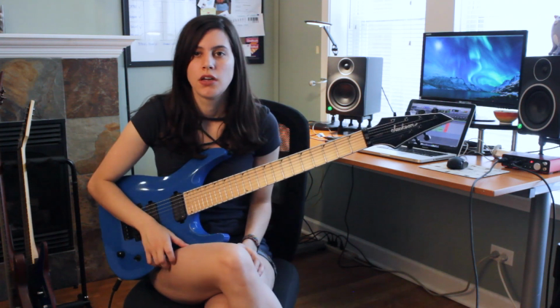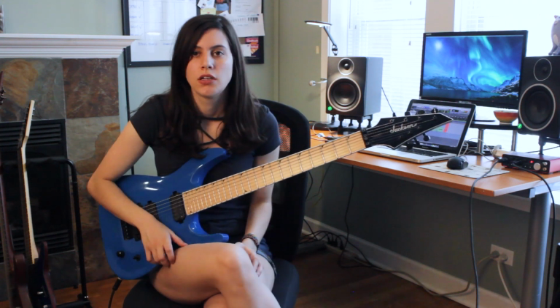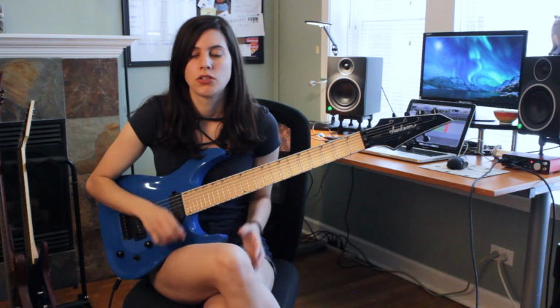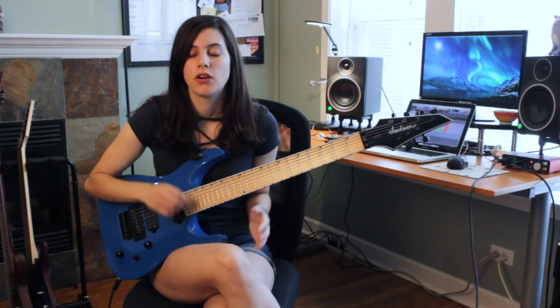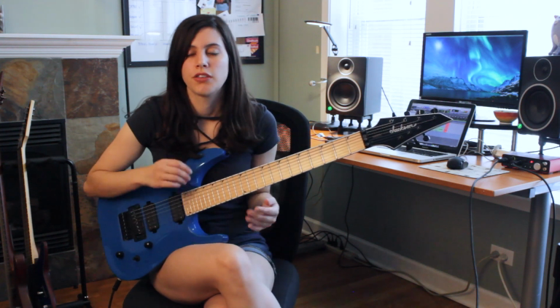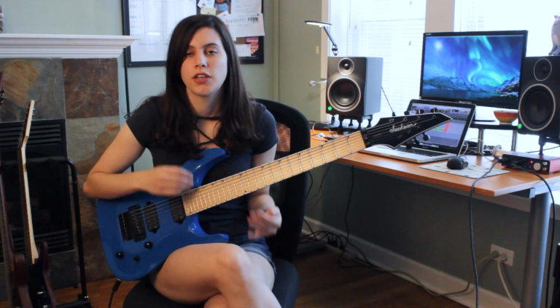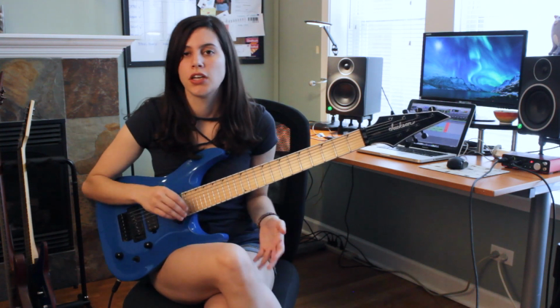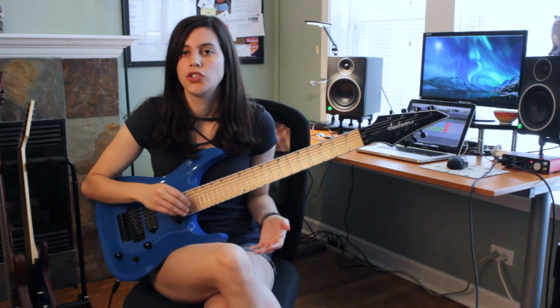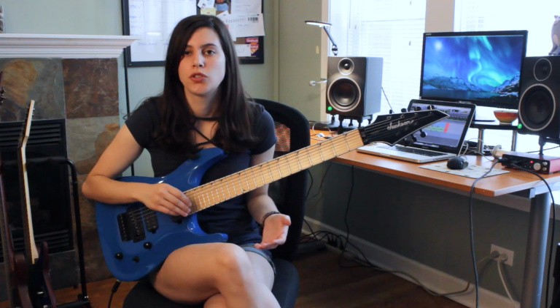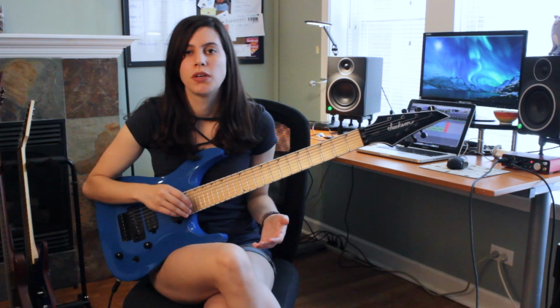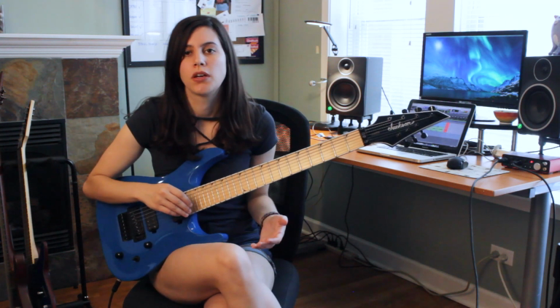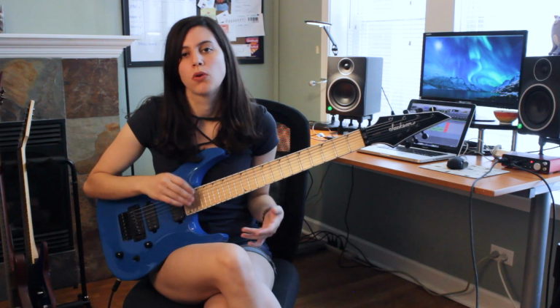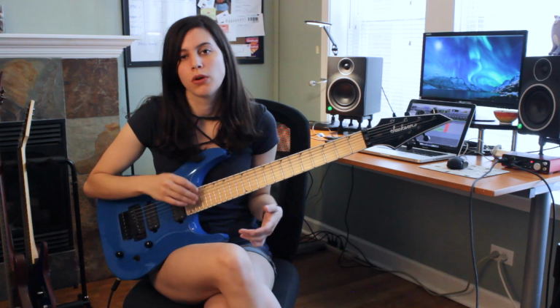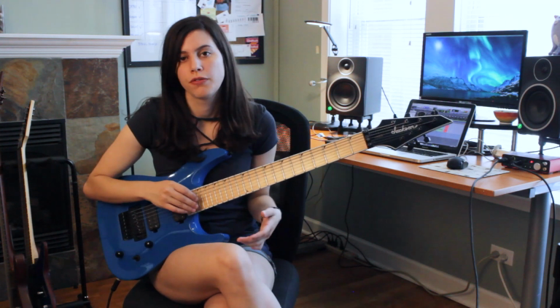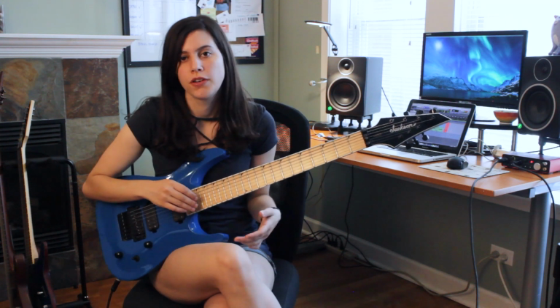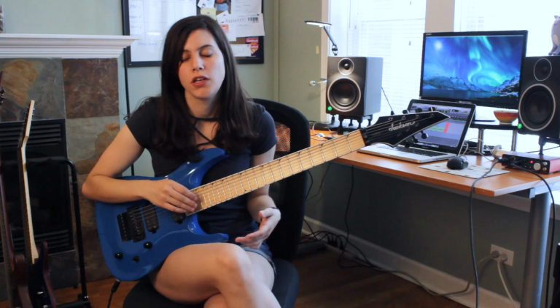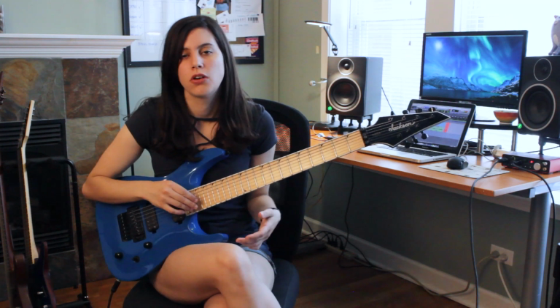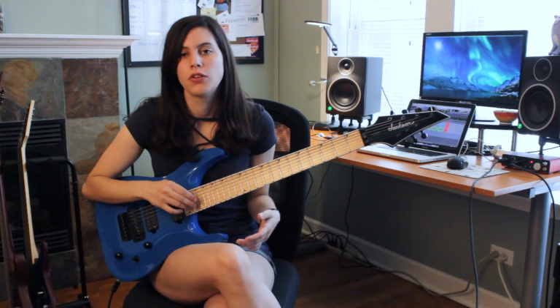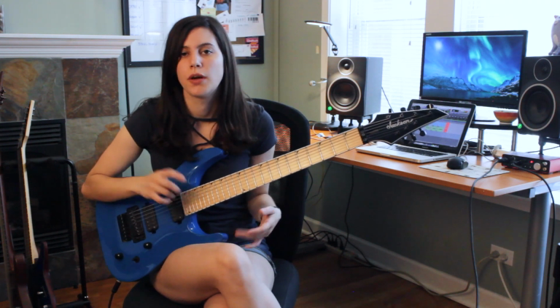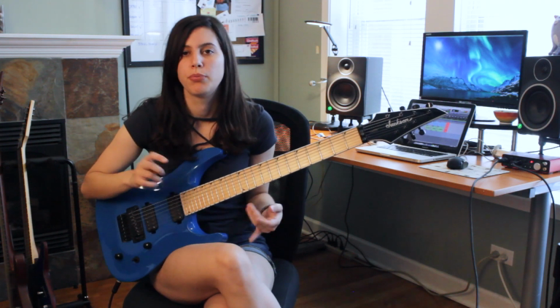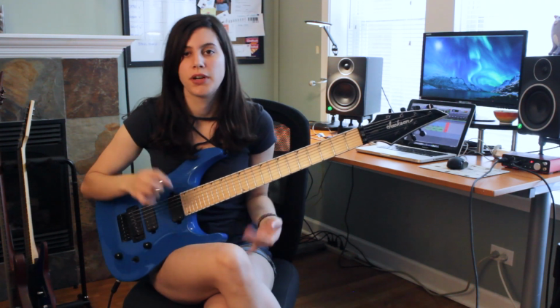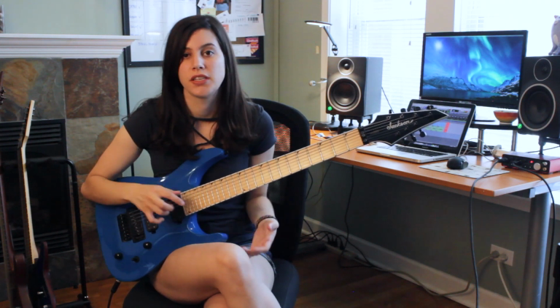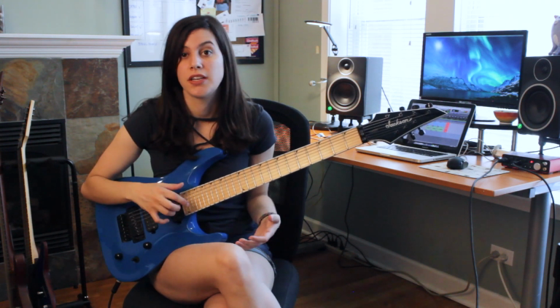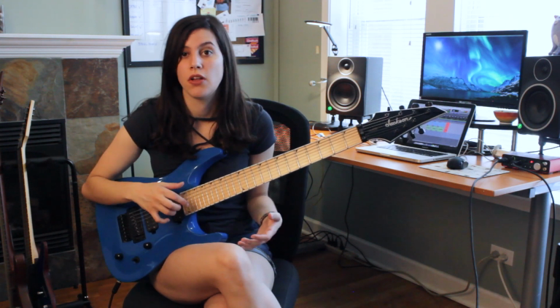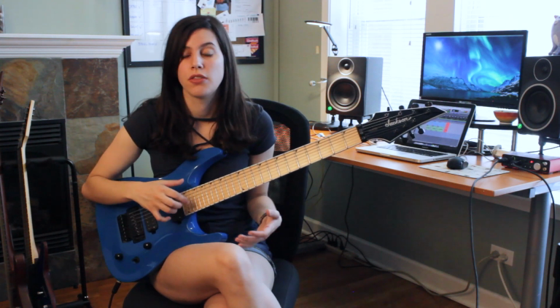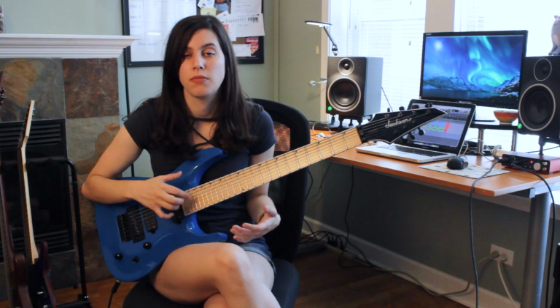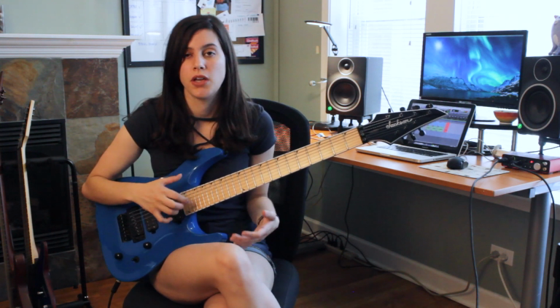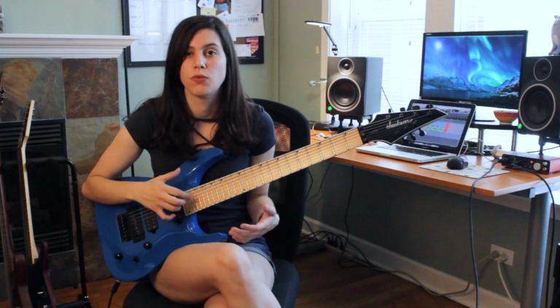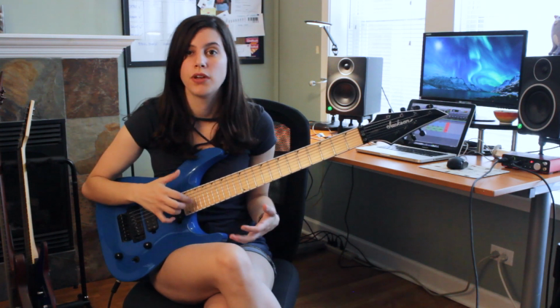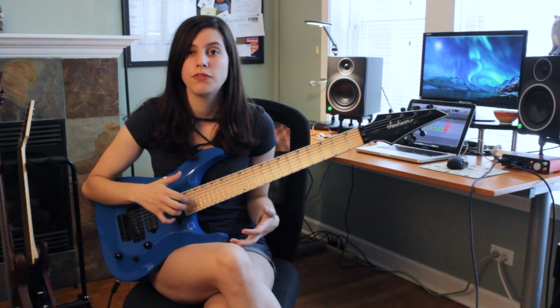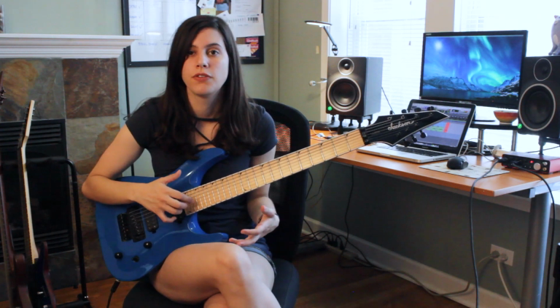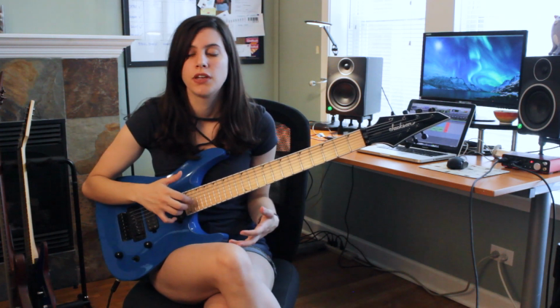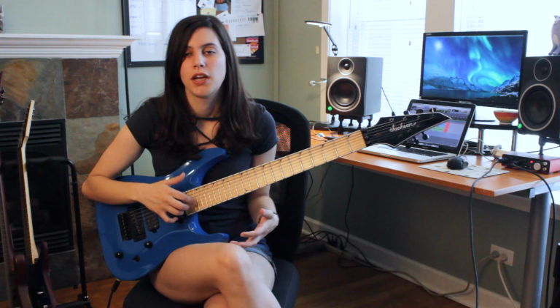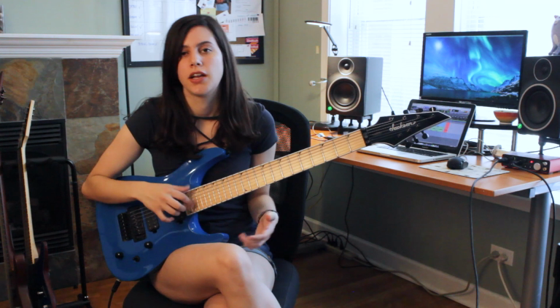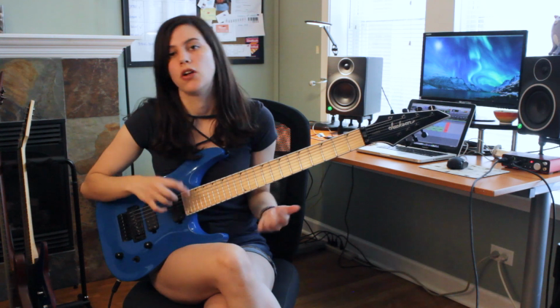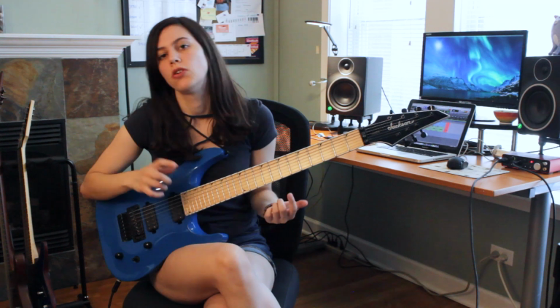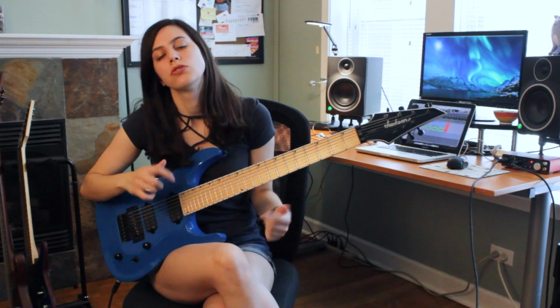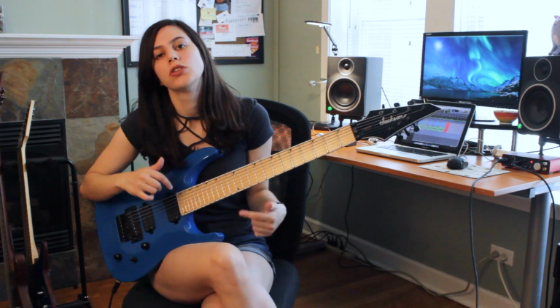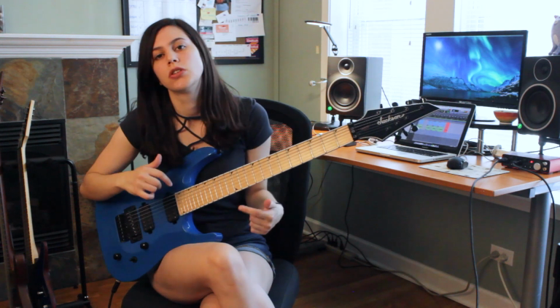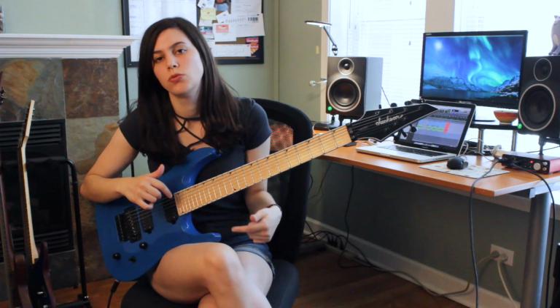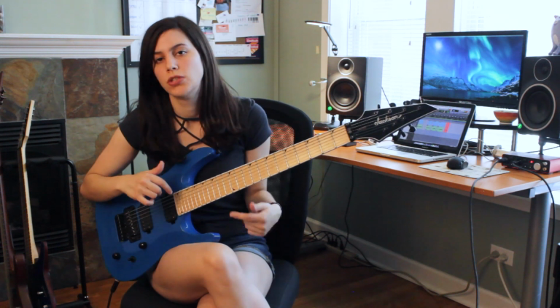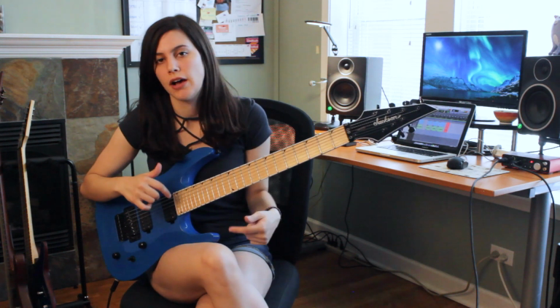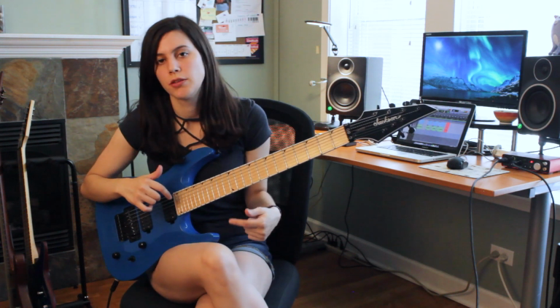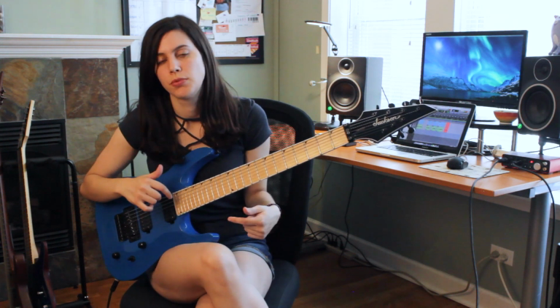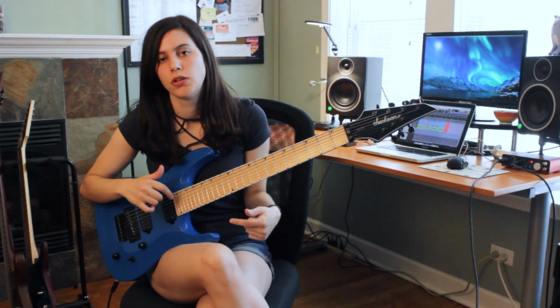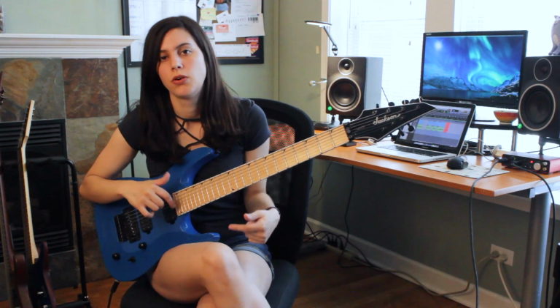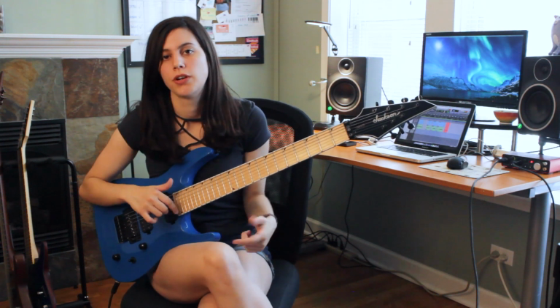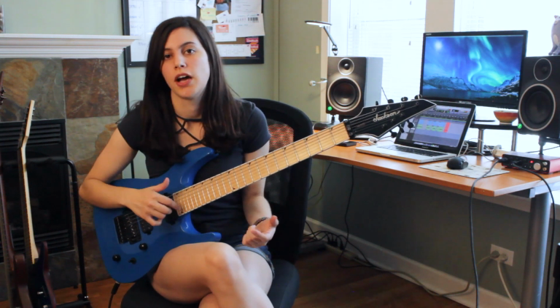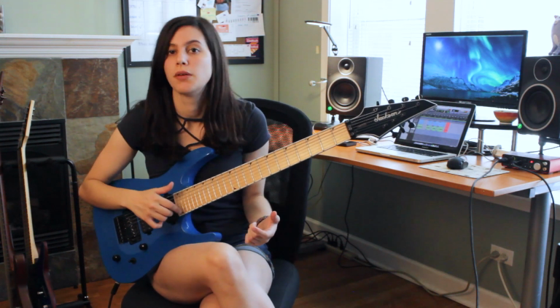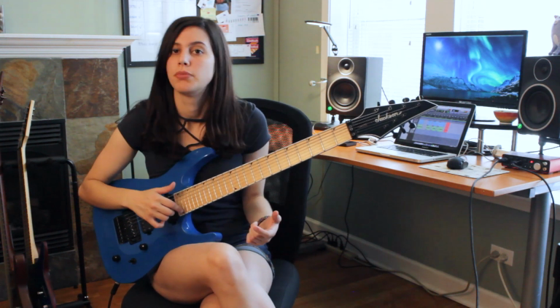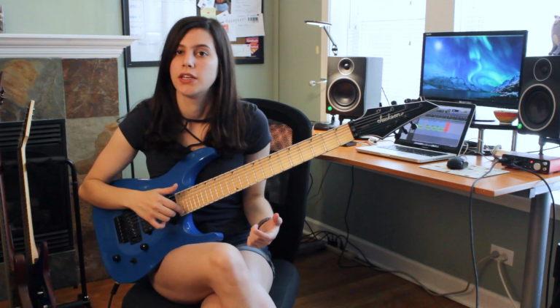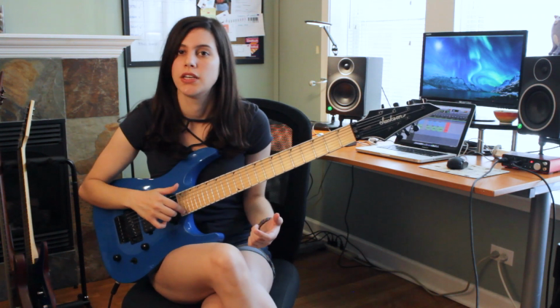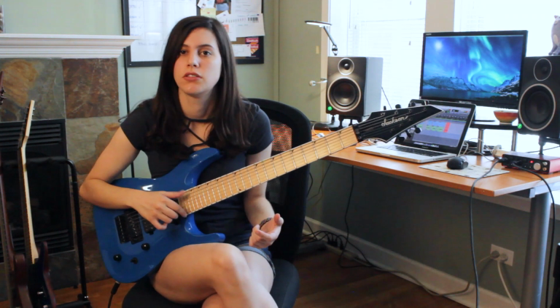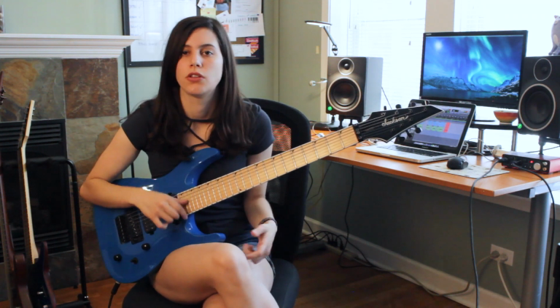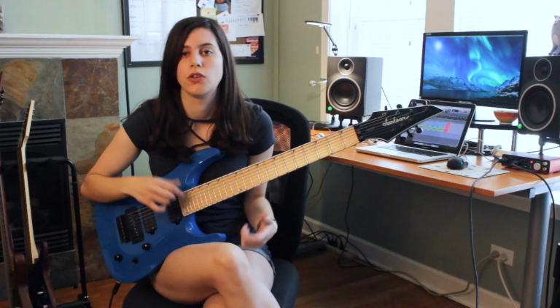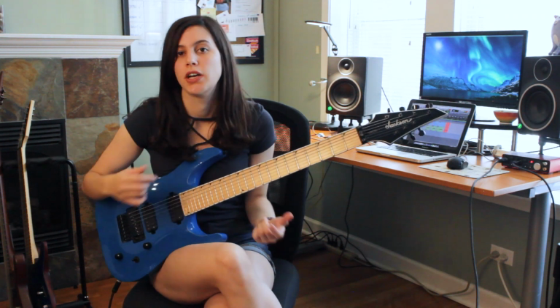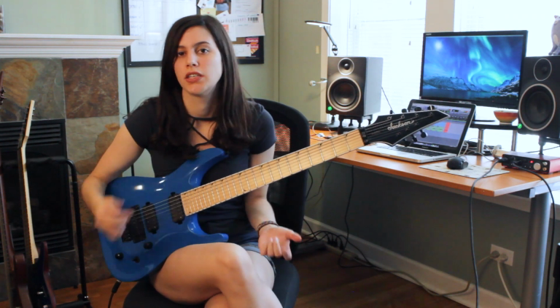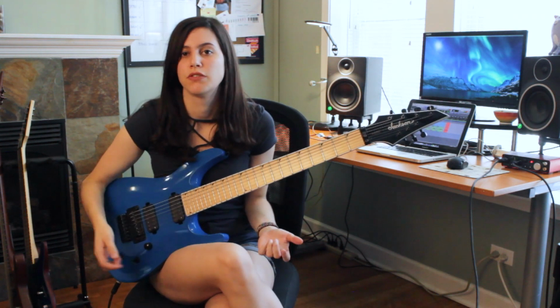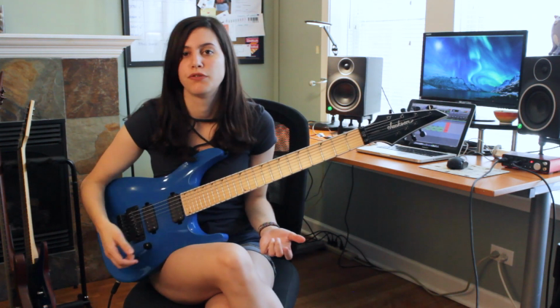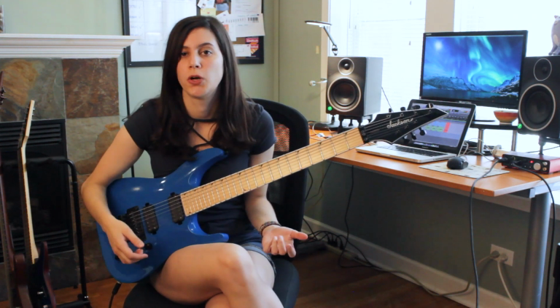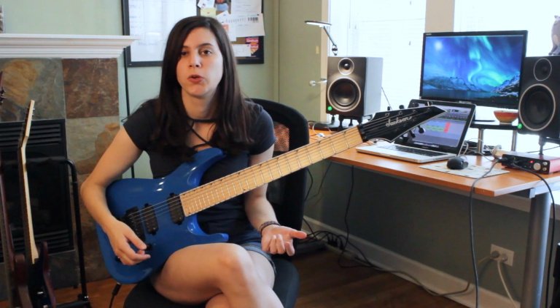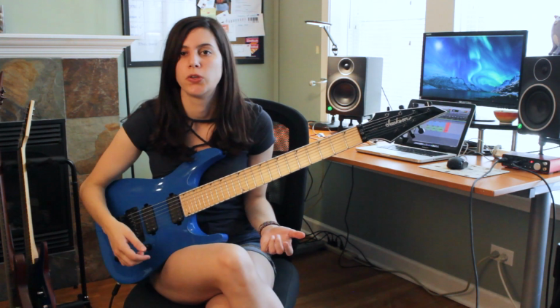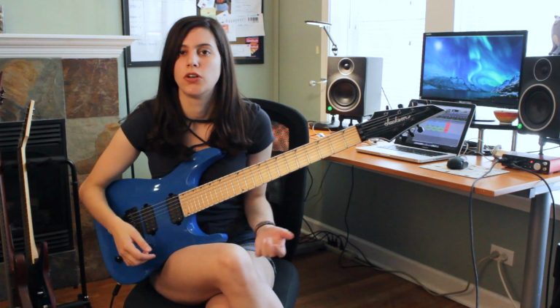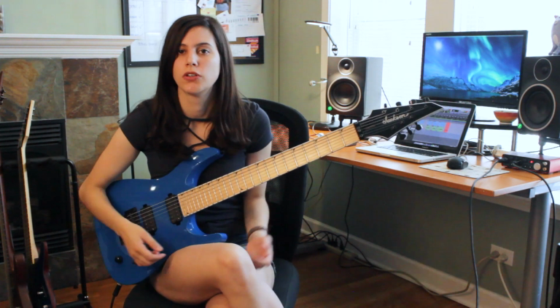So I thought I'd just make a quick video that breaks down the main riff, and I'll also include tabs below on how to play it so that you guys can follow along.